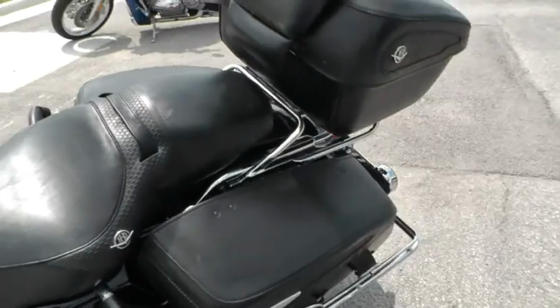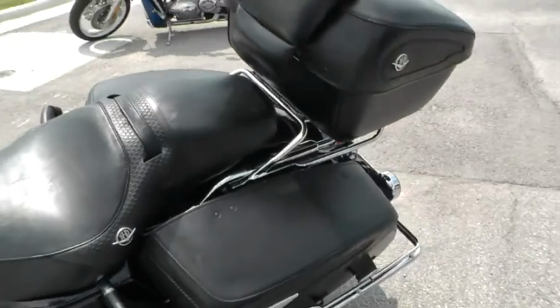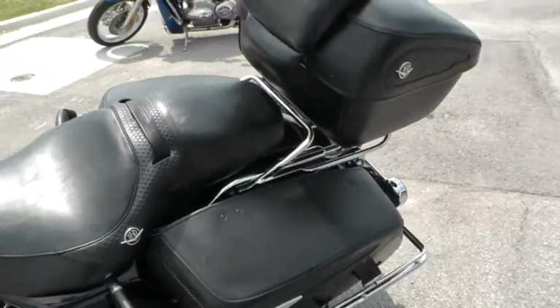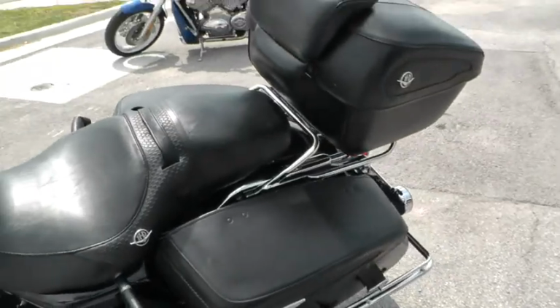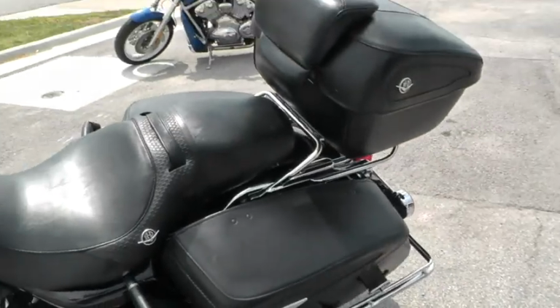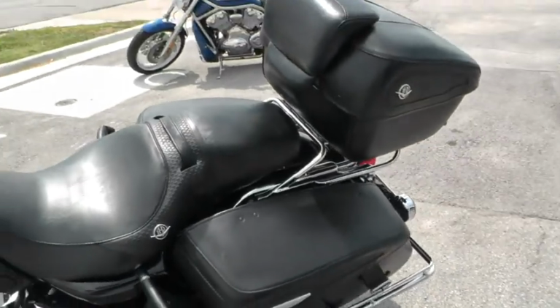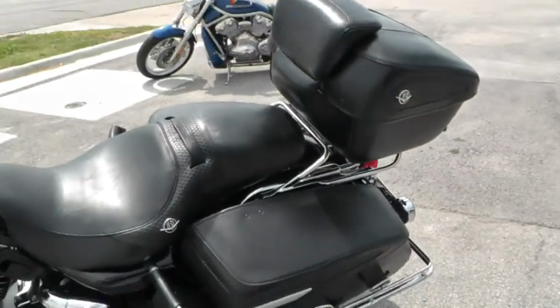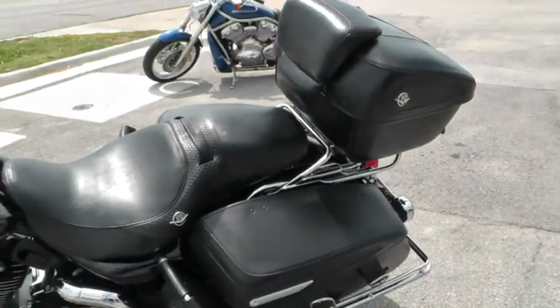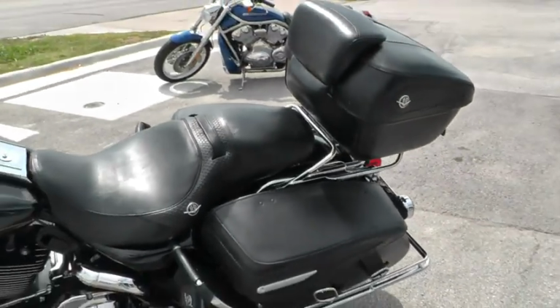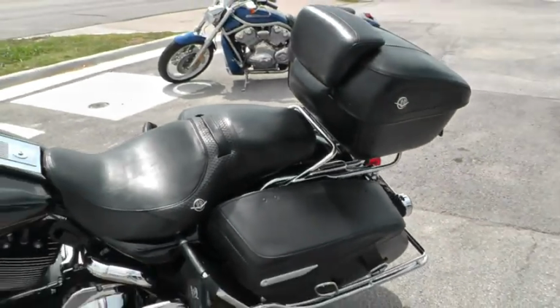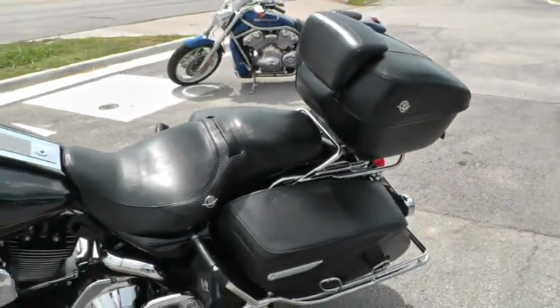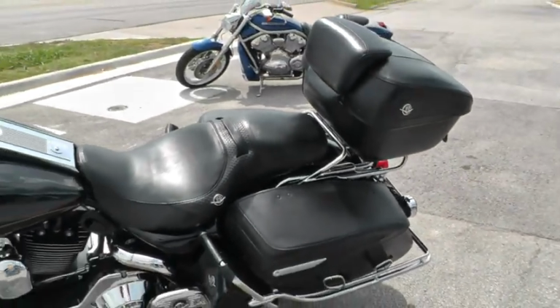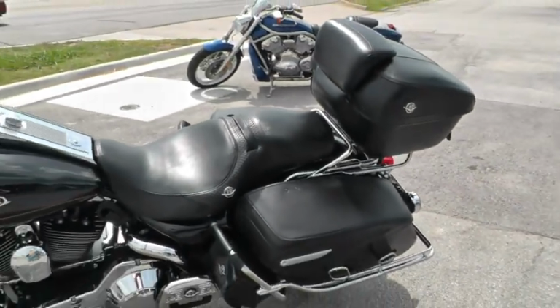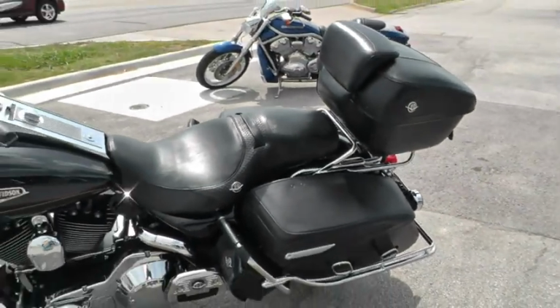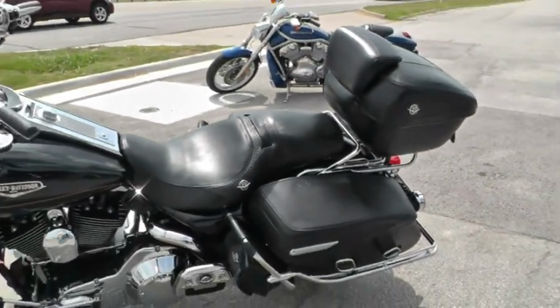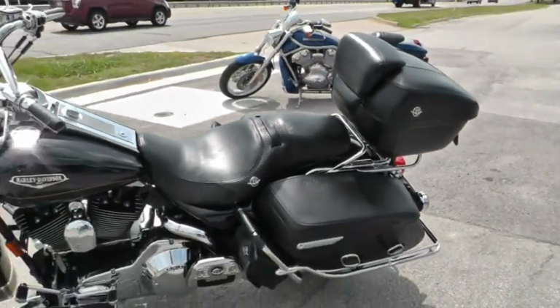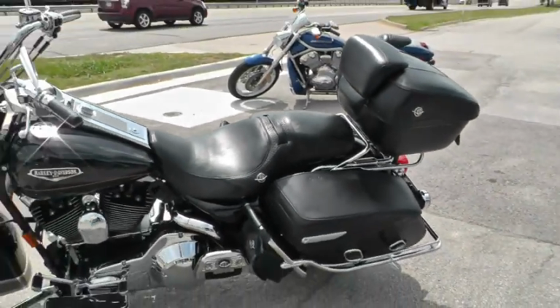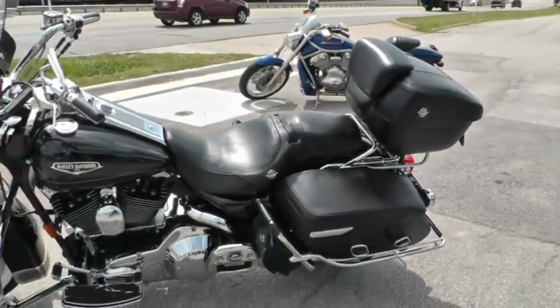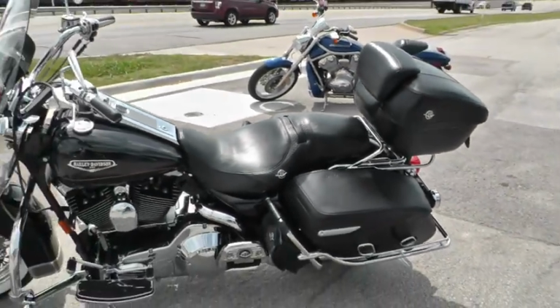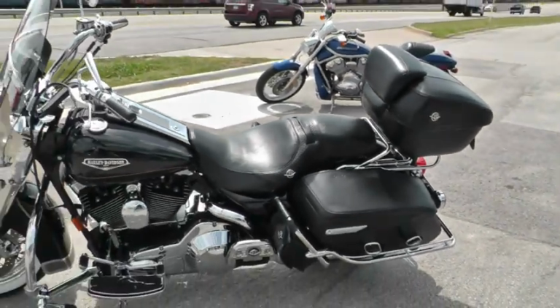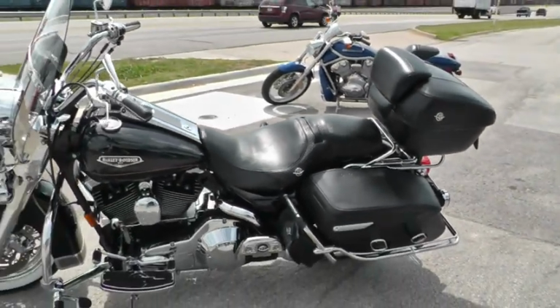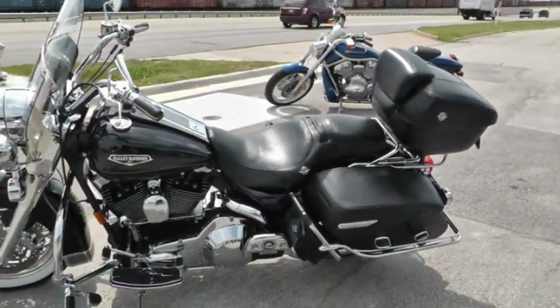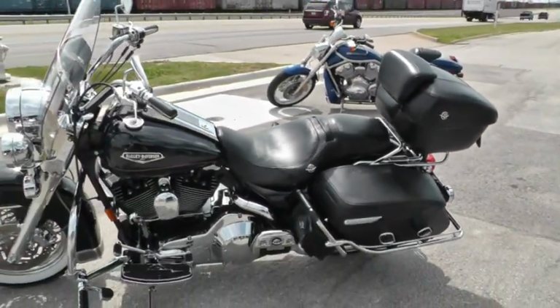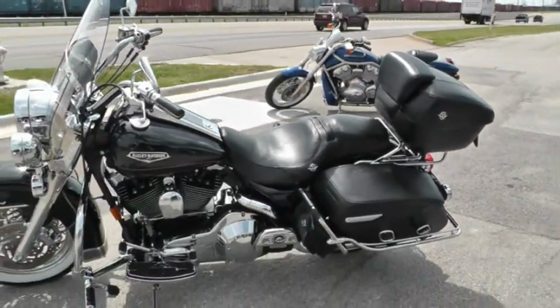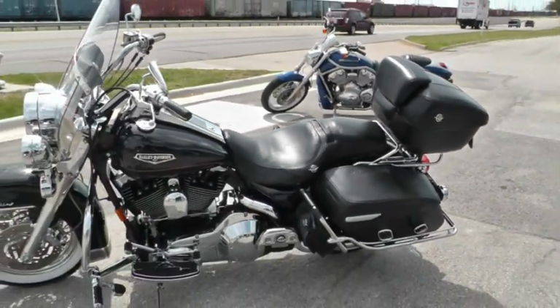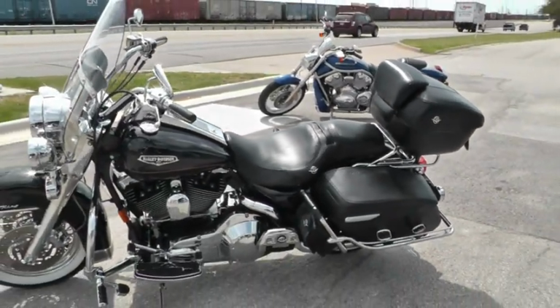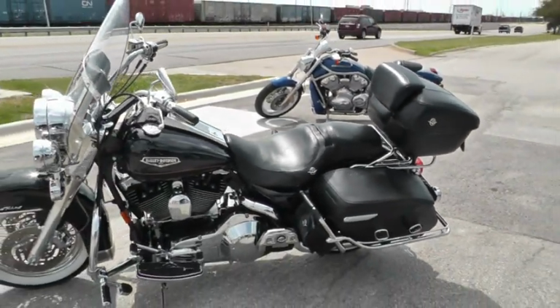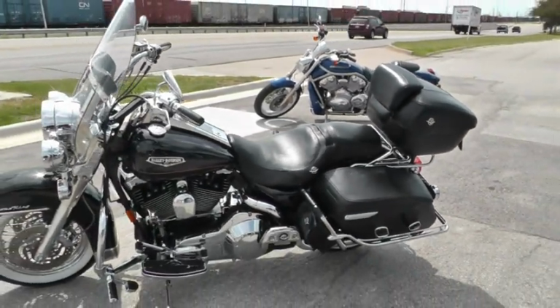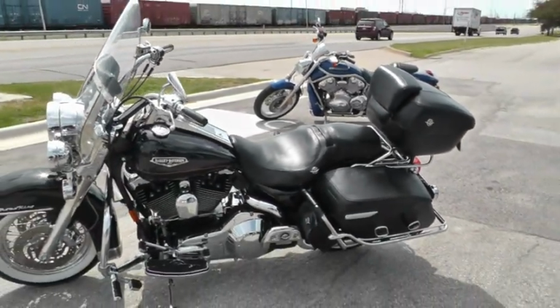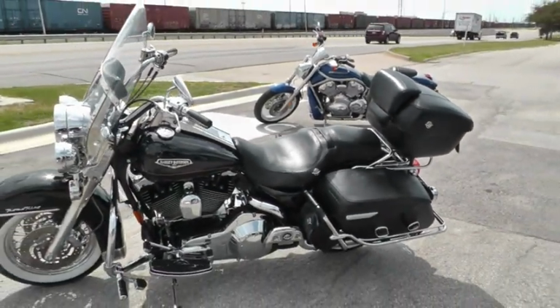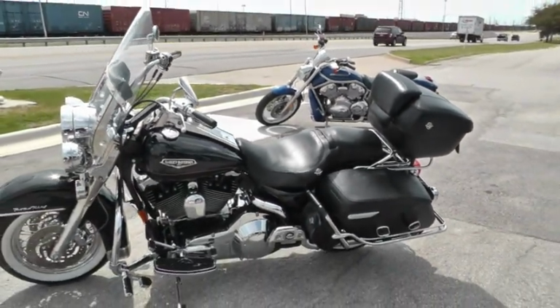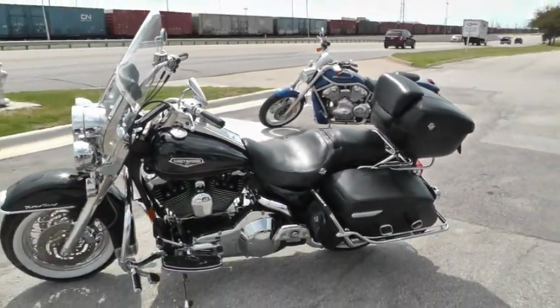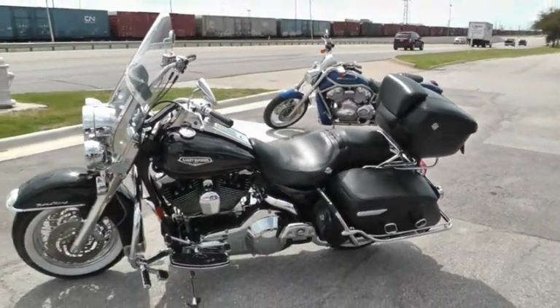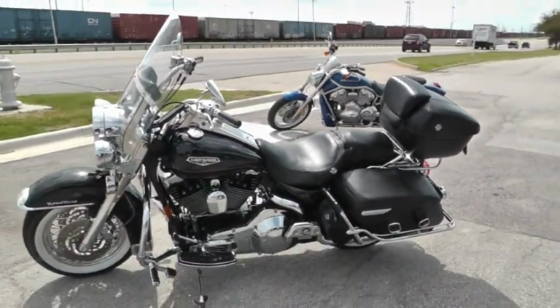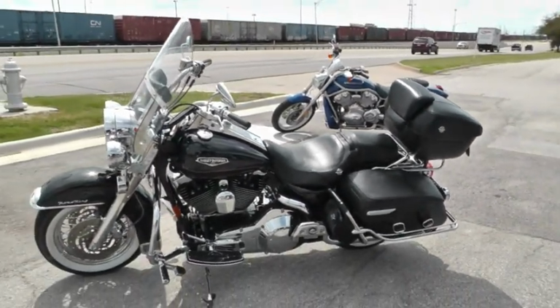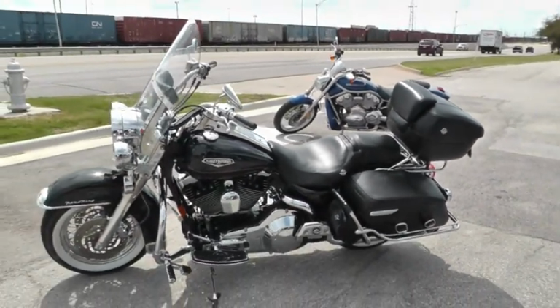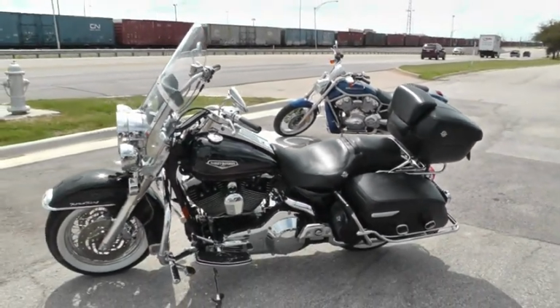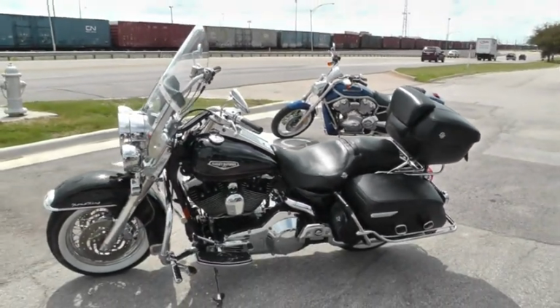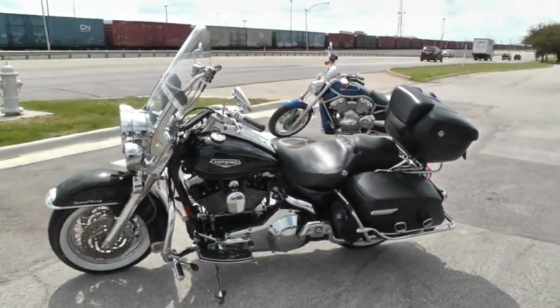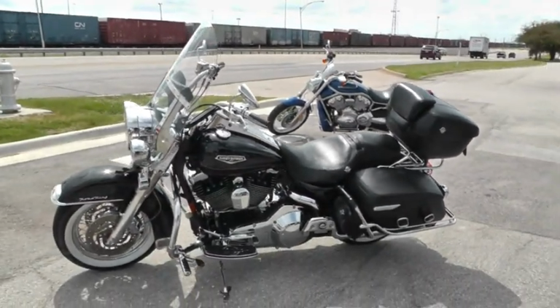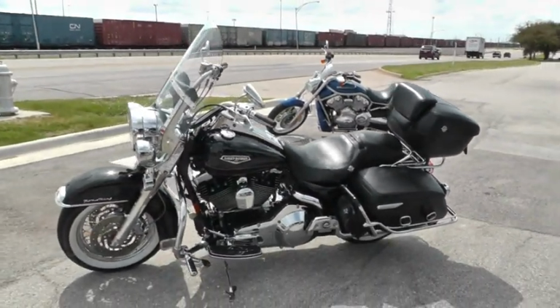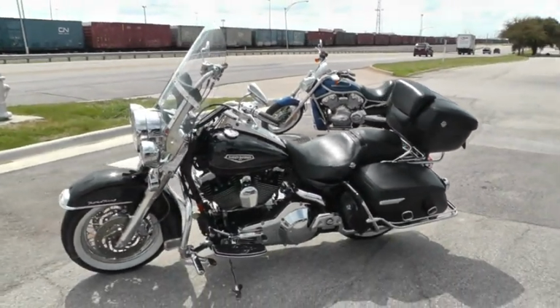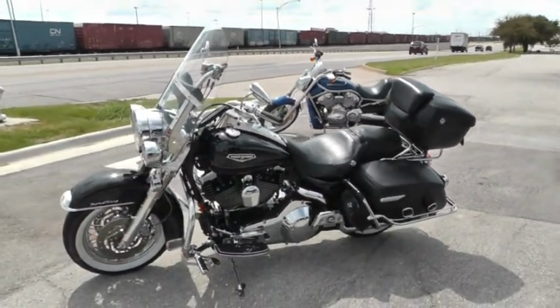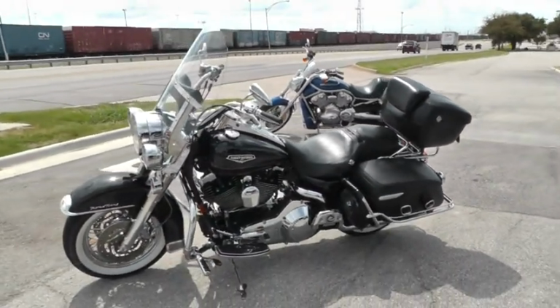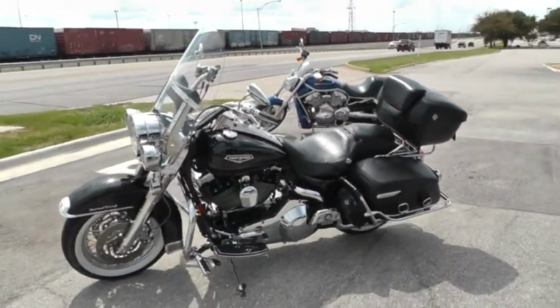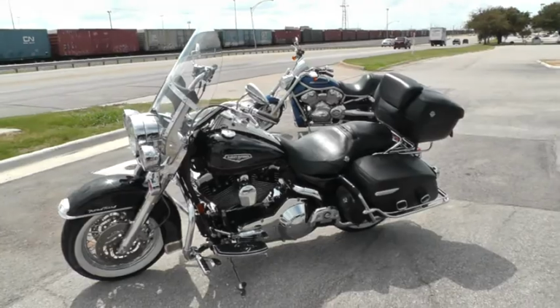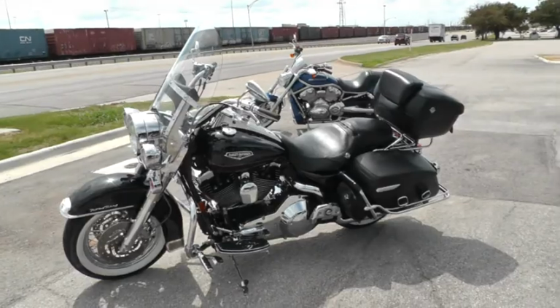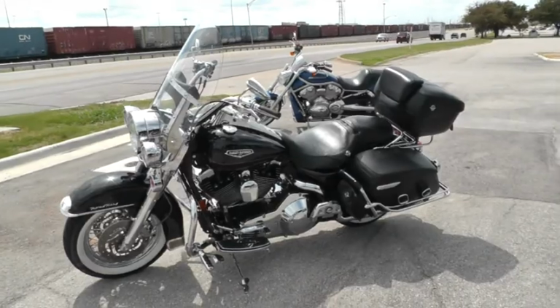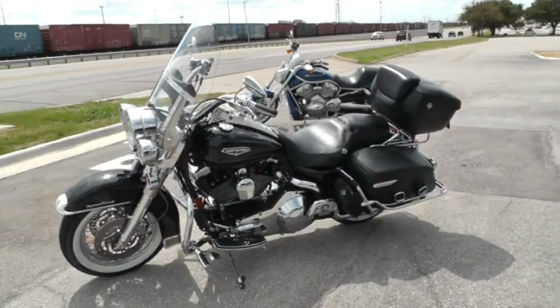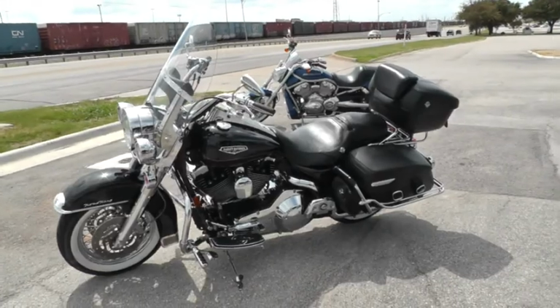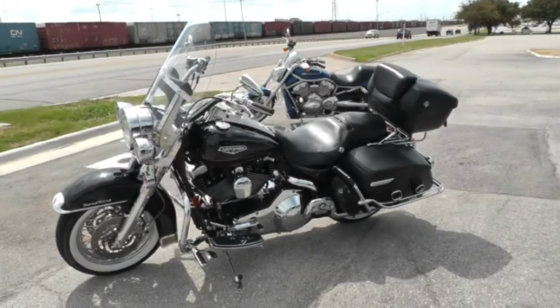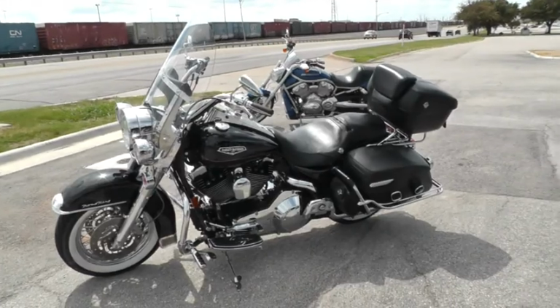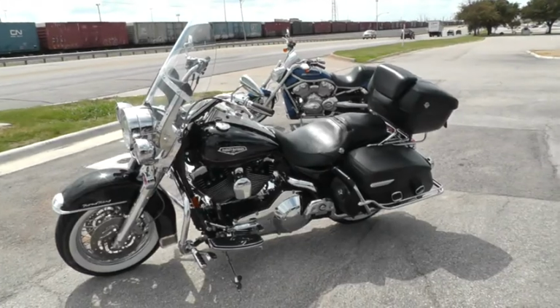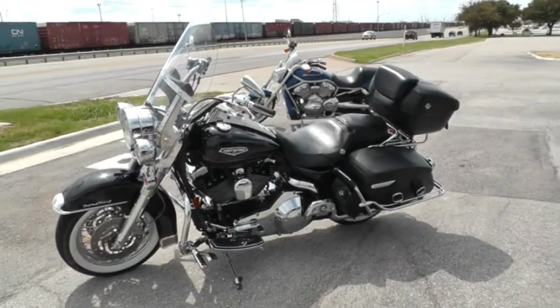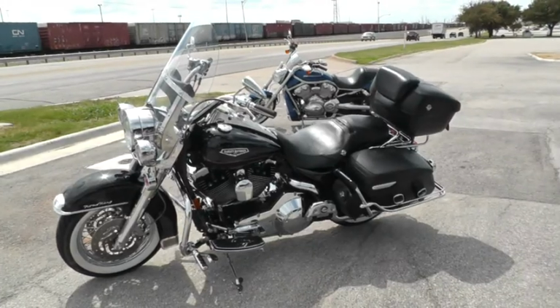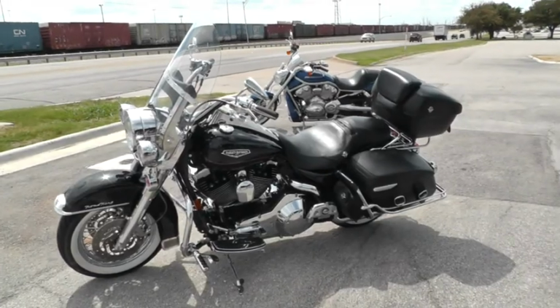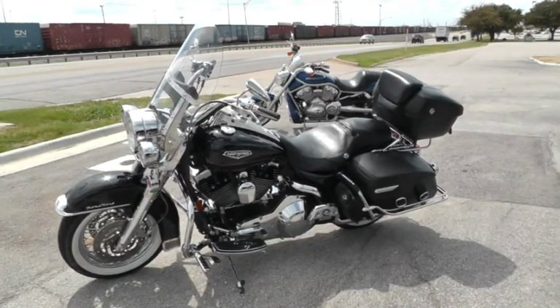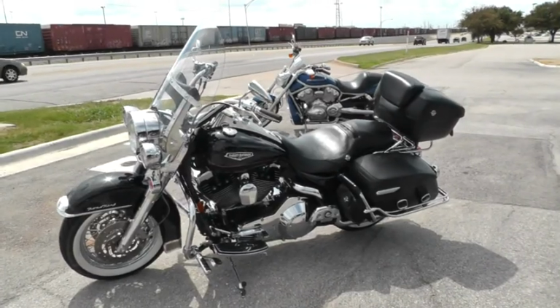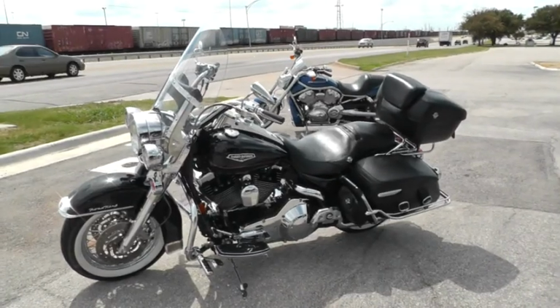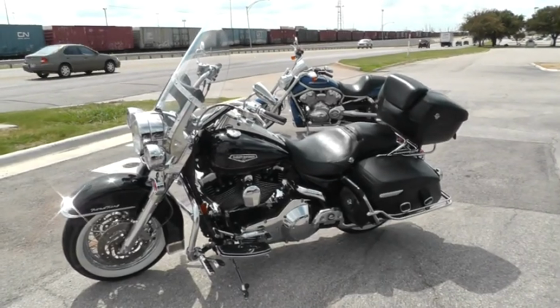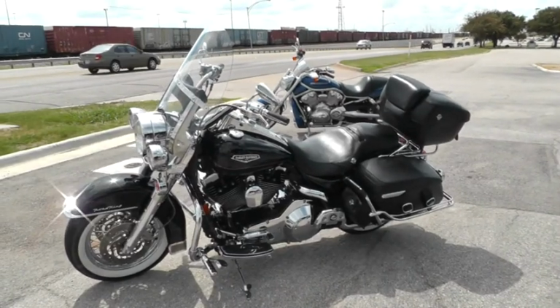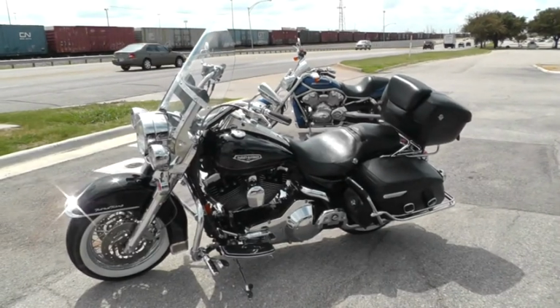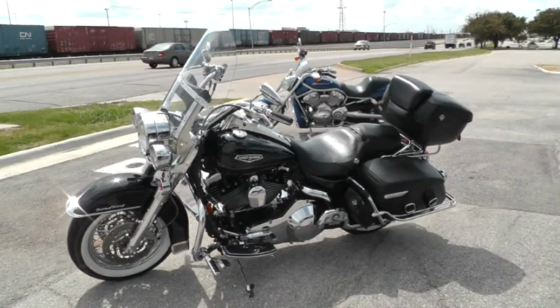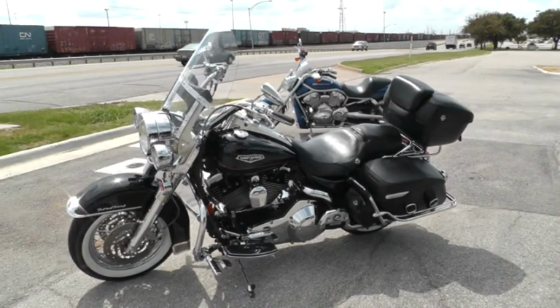That's a new tire on the back — put on in our shop when we service and safety check this bike. It's got a clean bill of health and it is ready to ride.